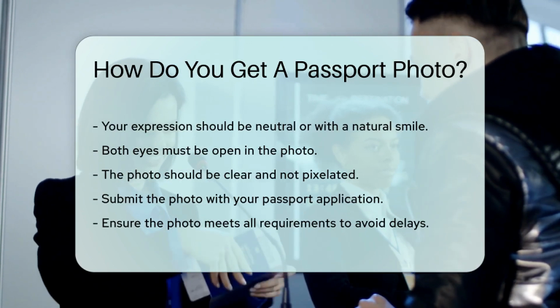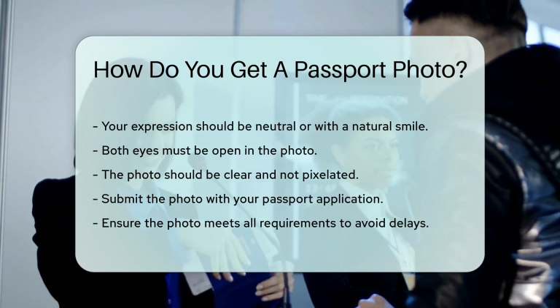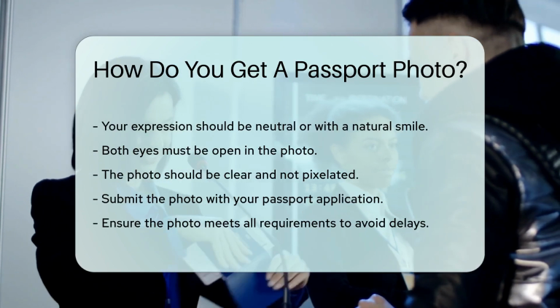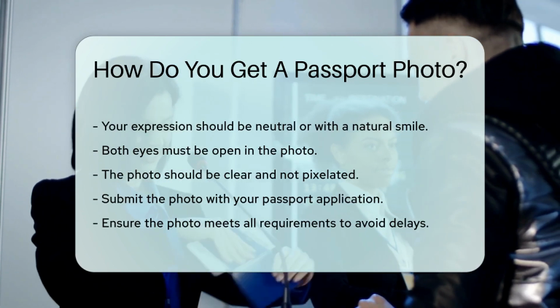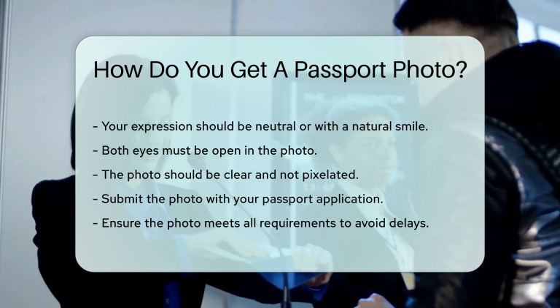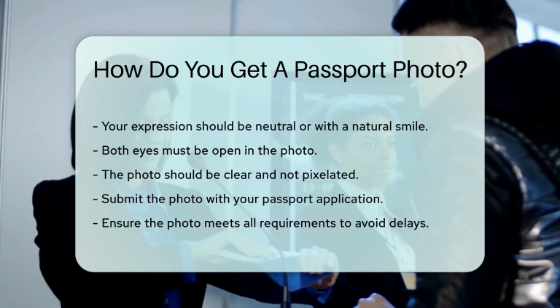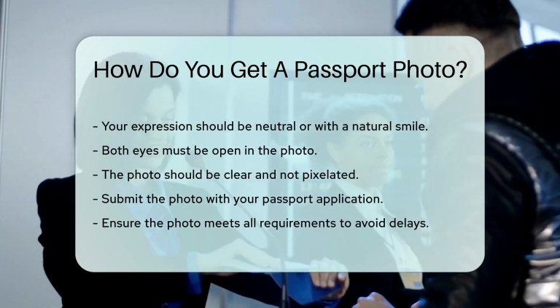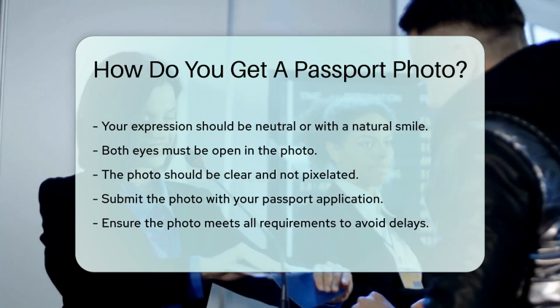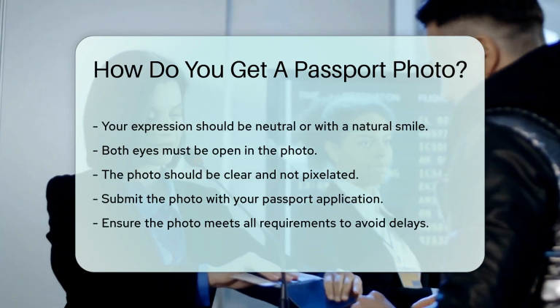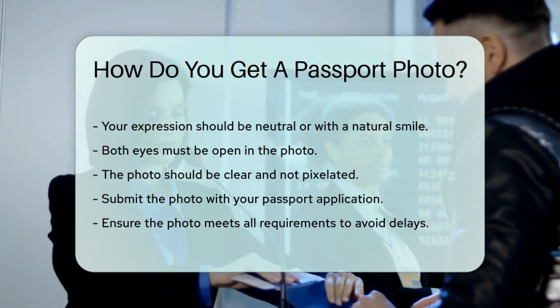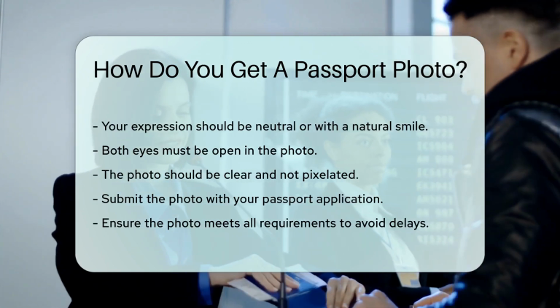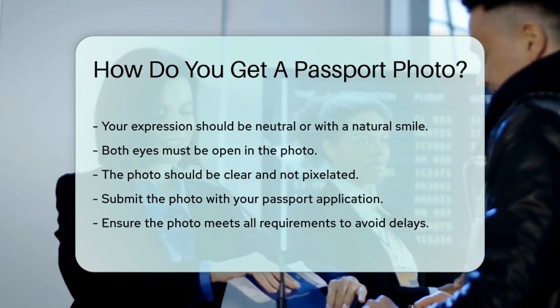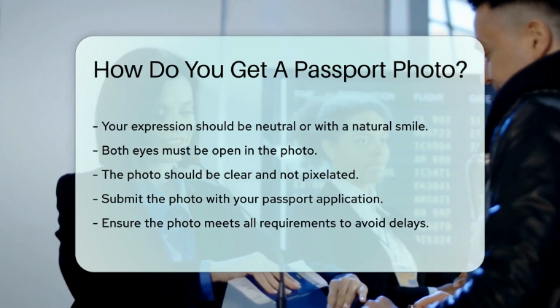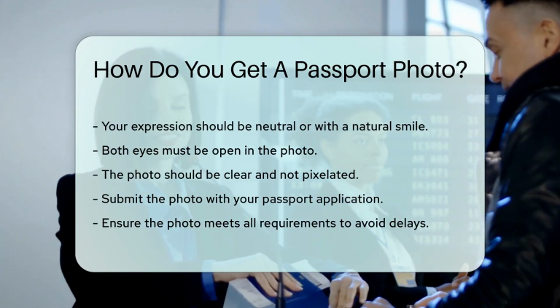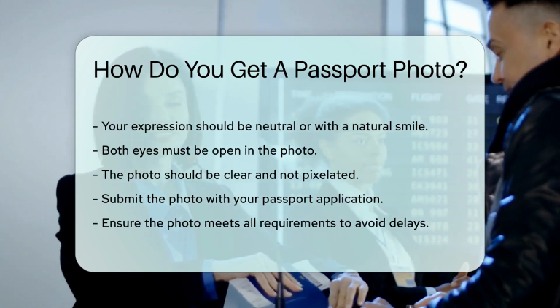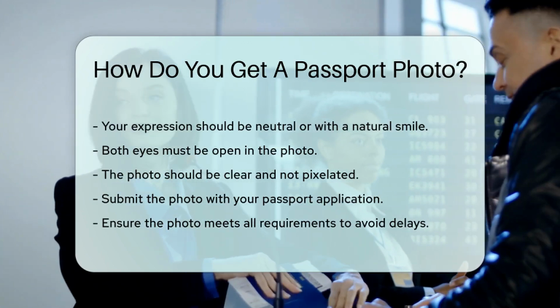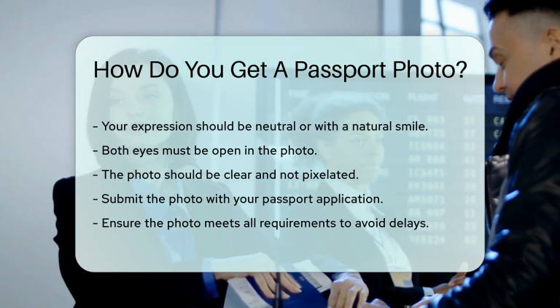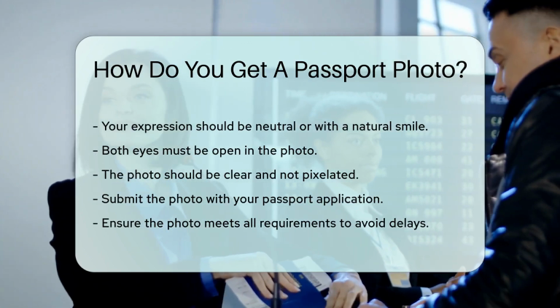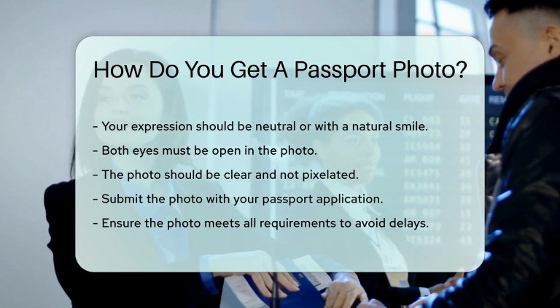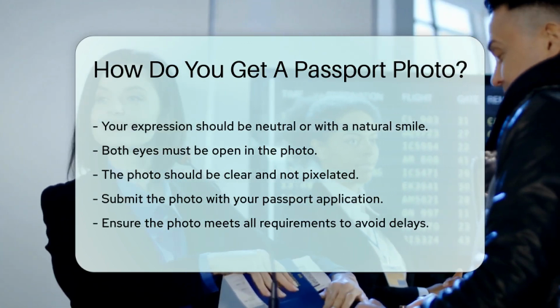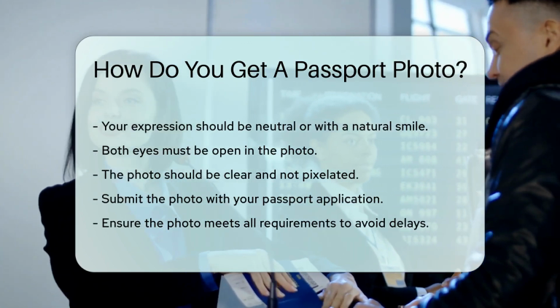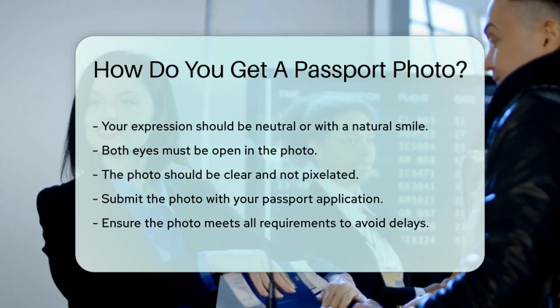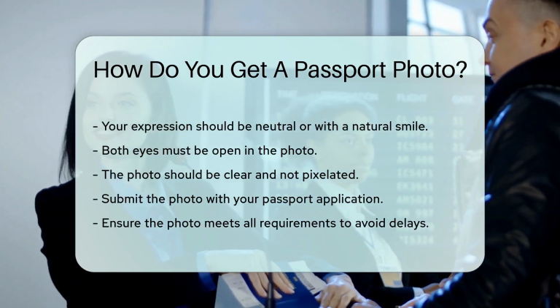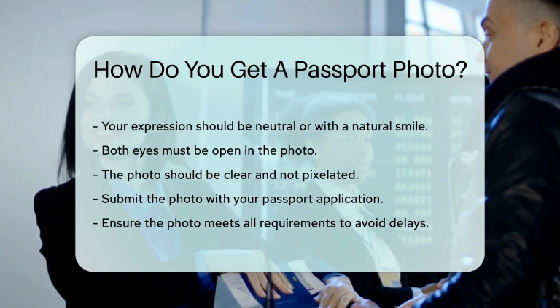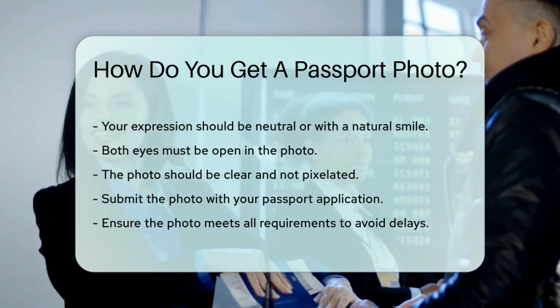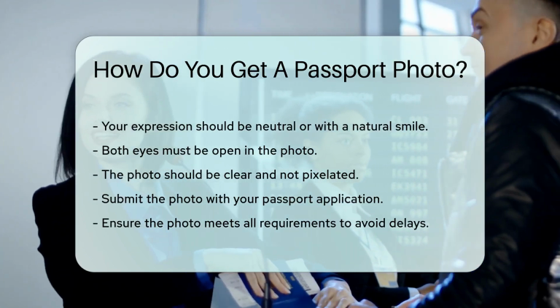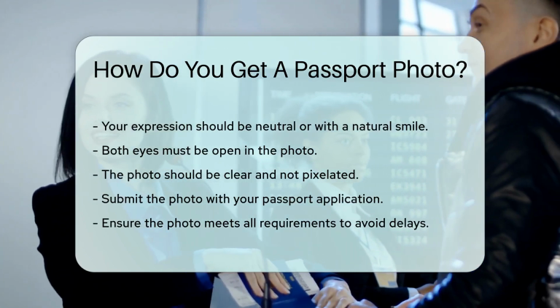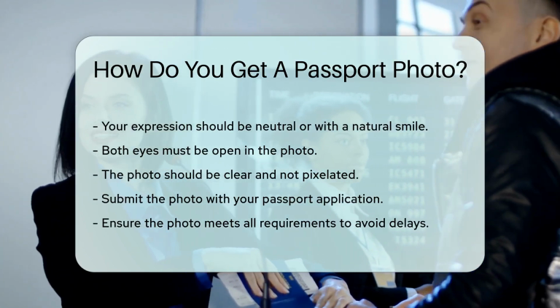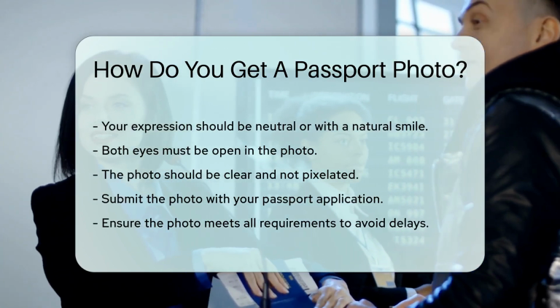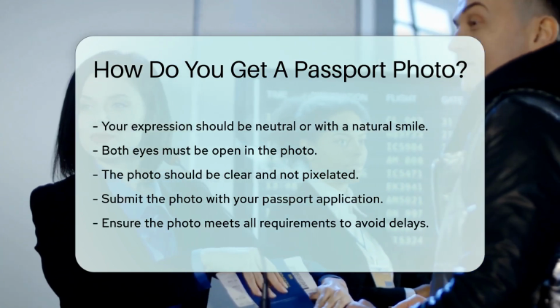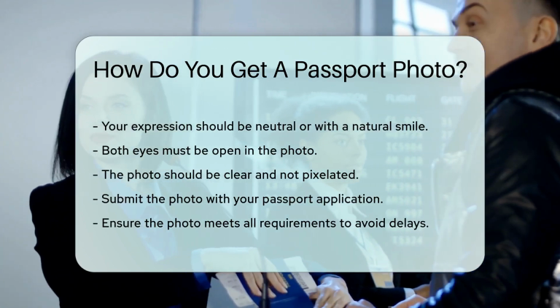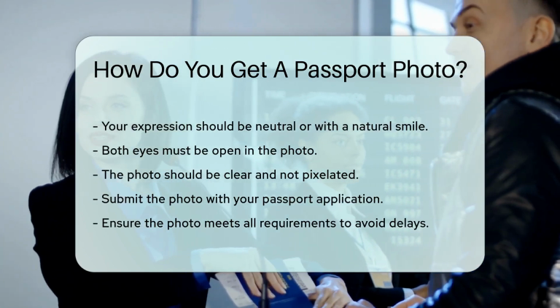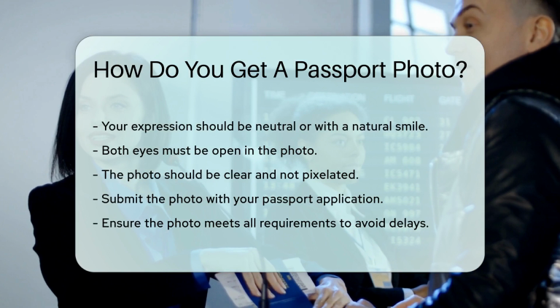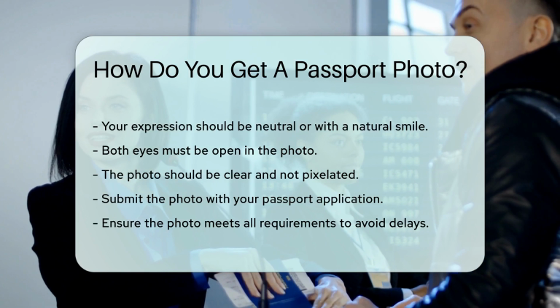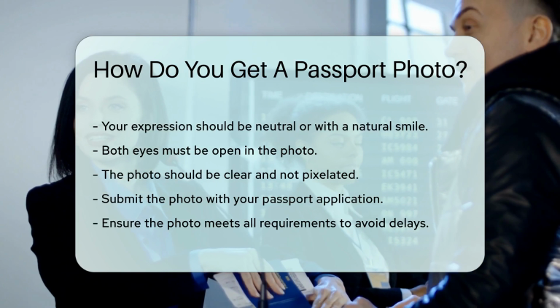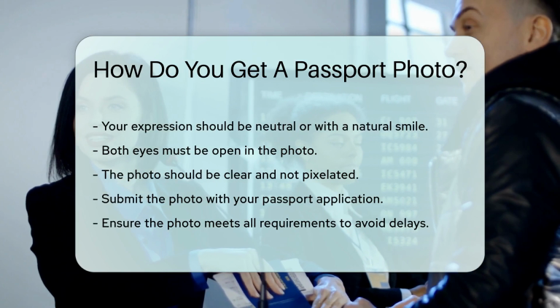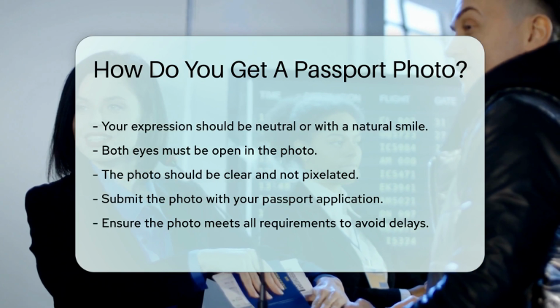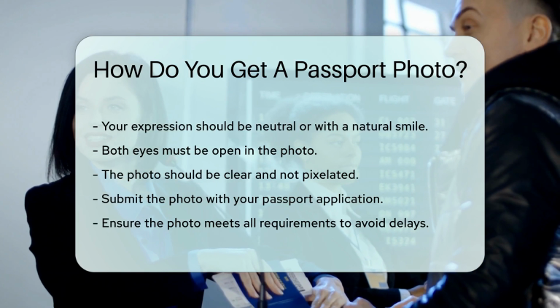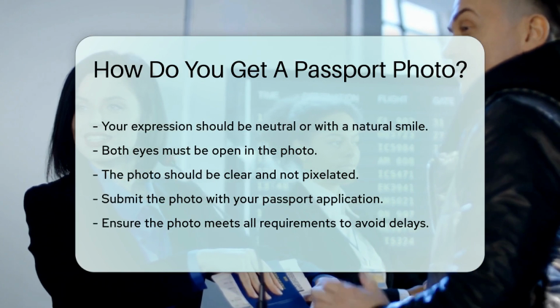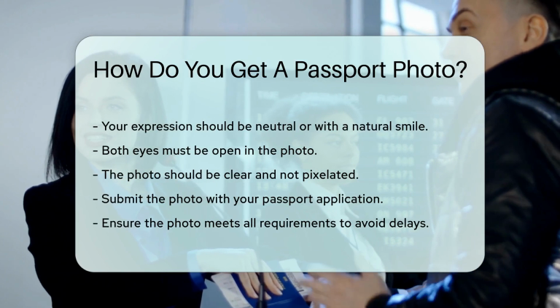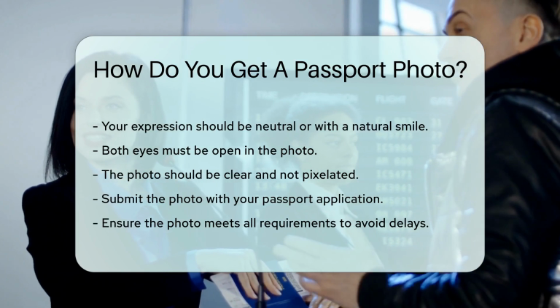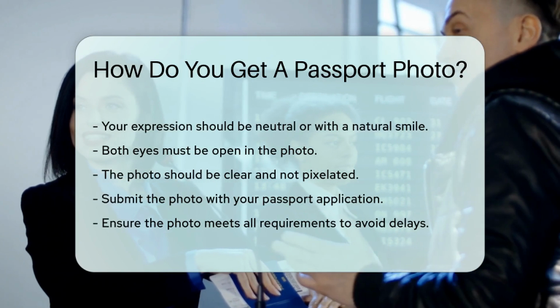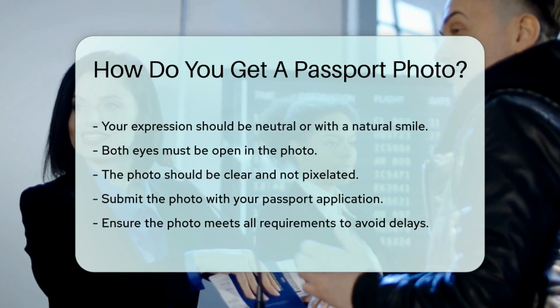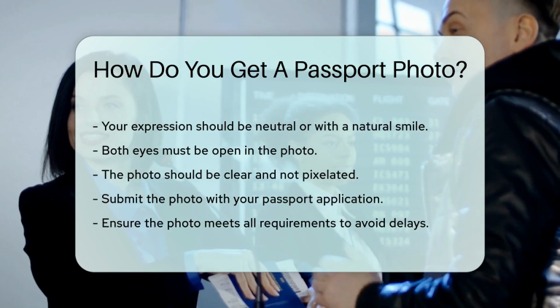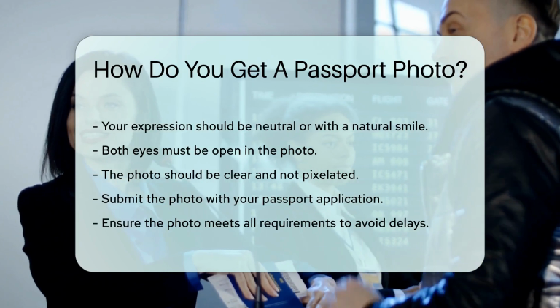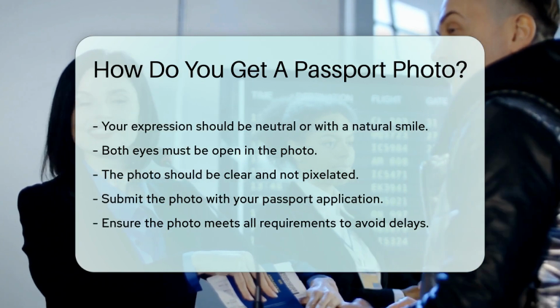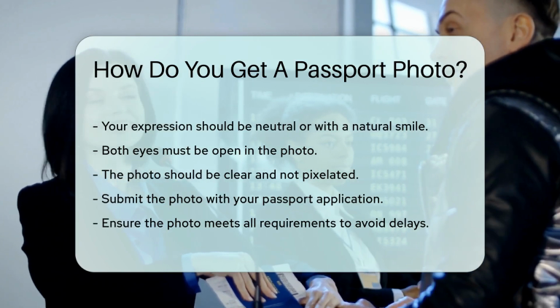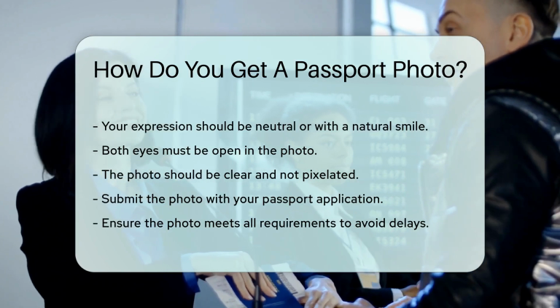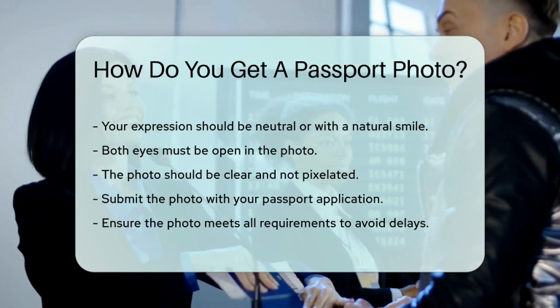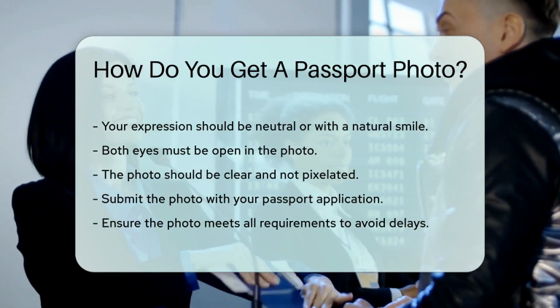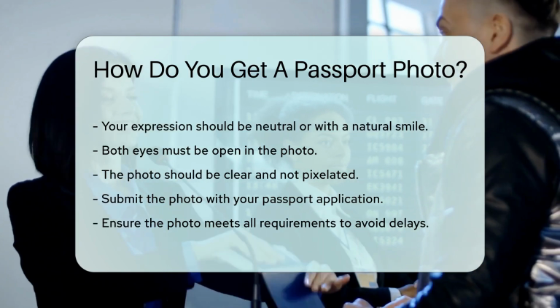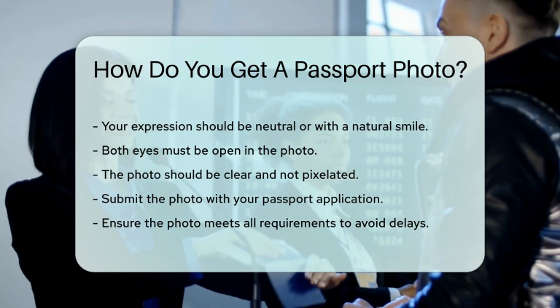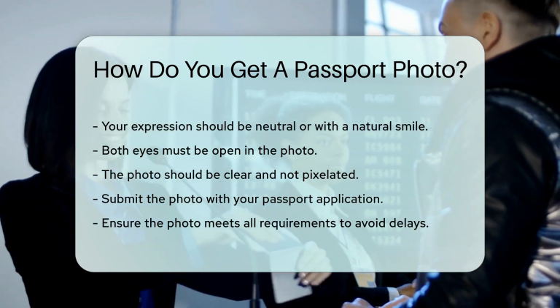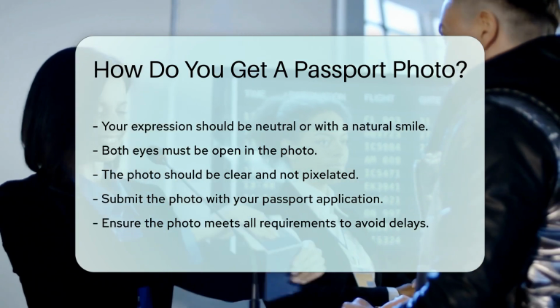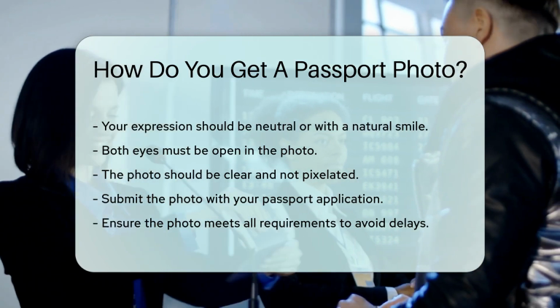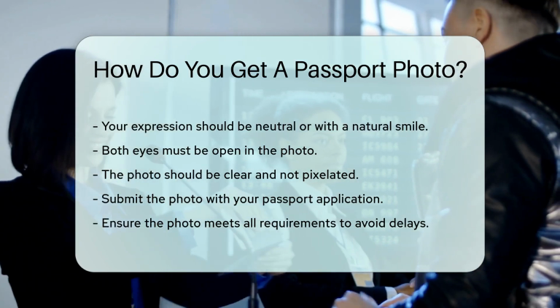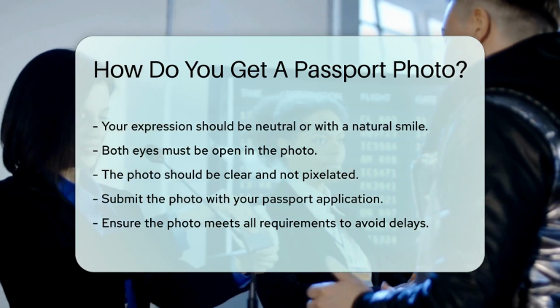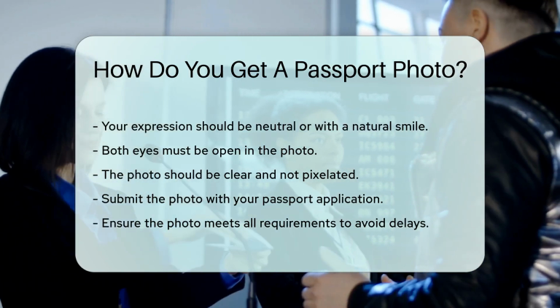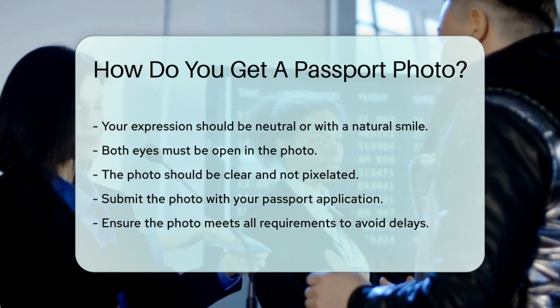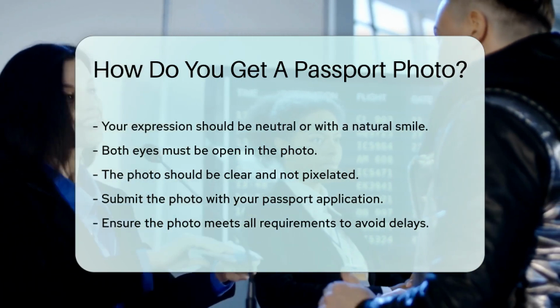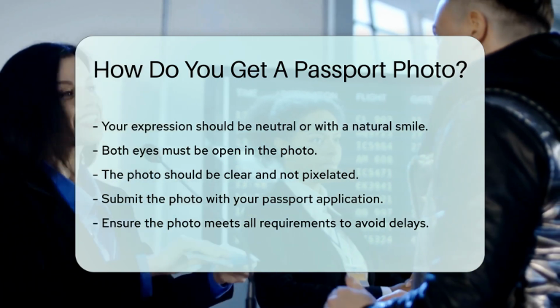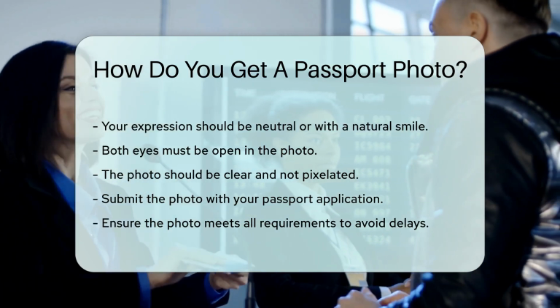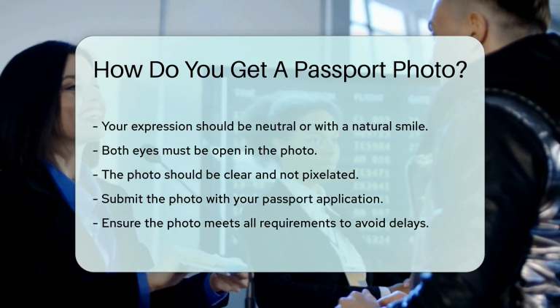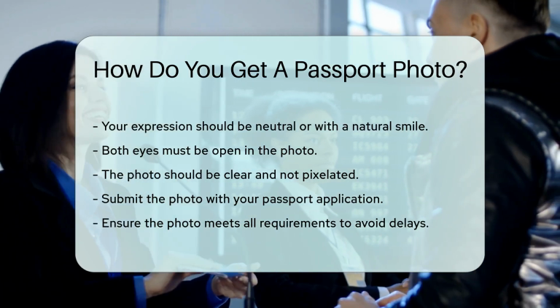Once you have your photo, you can submit it with your passport application. Make sure the photo meets all the requirements to avoid delays.